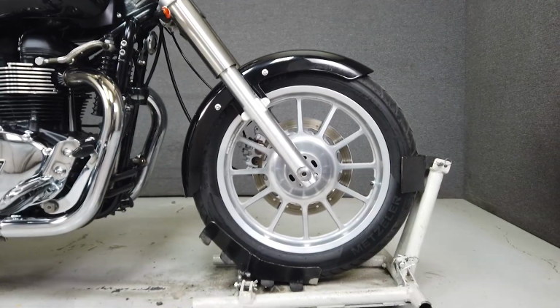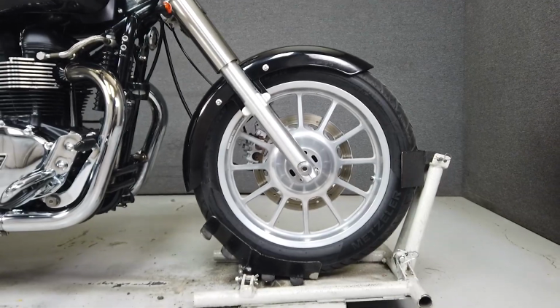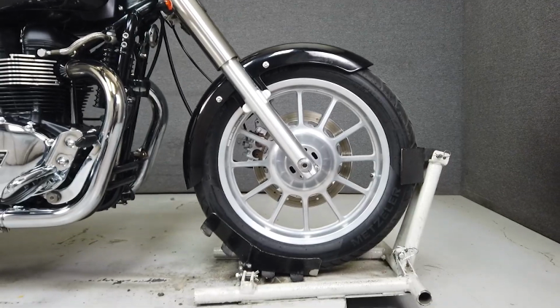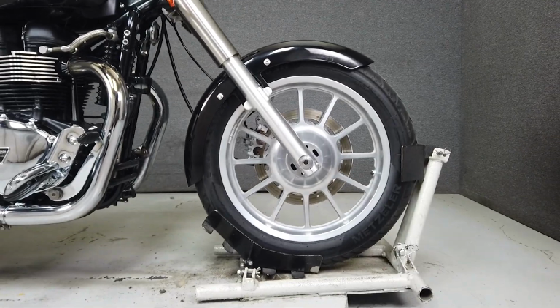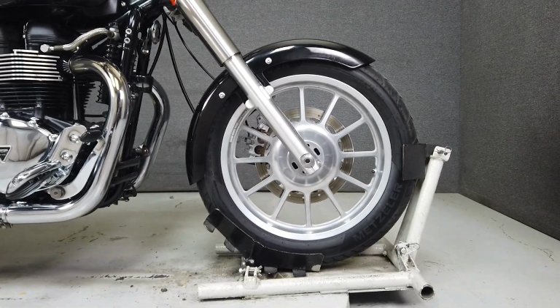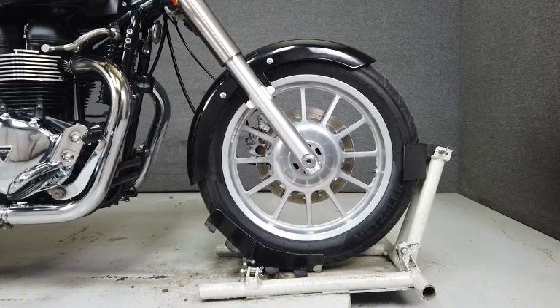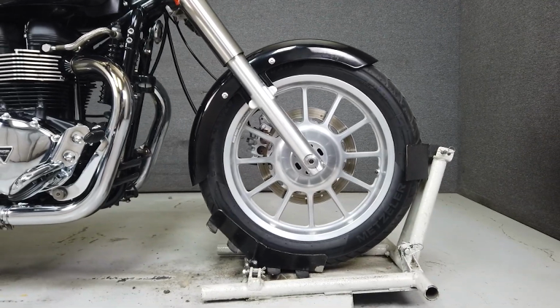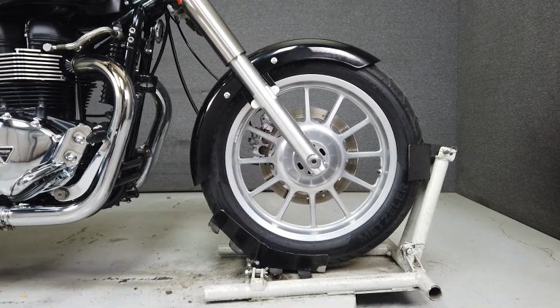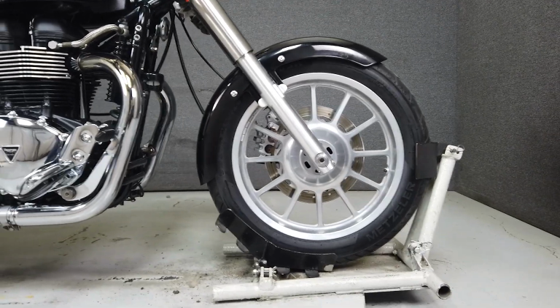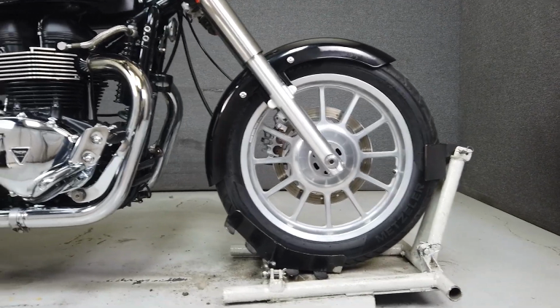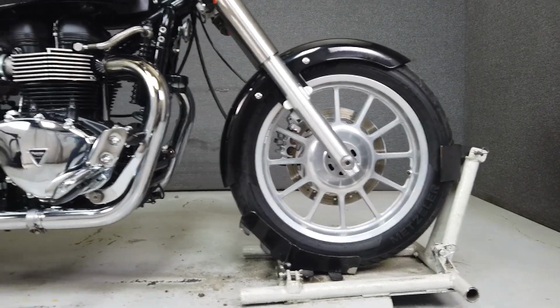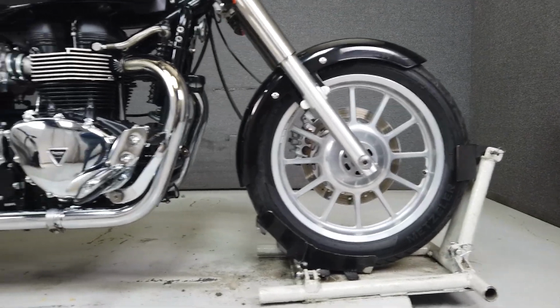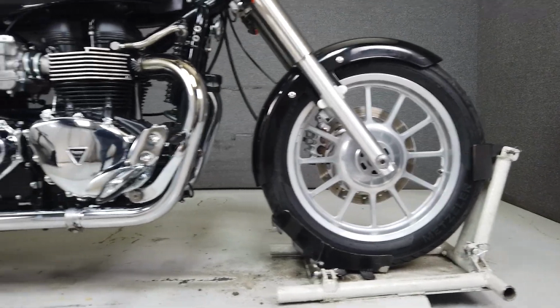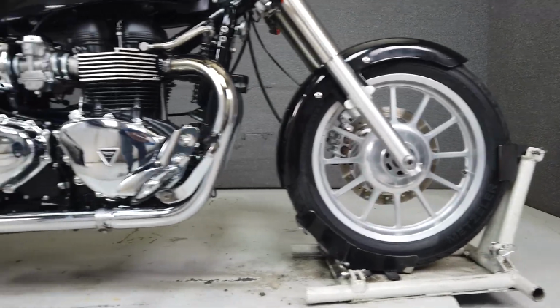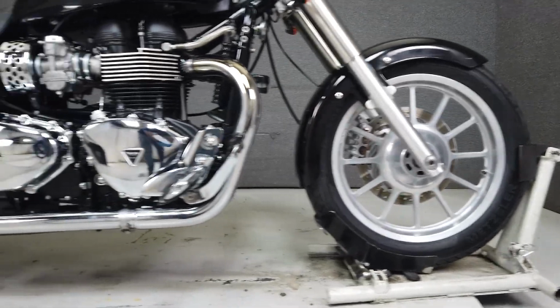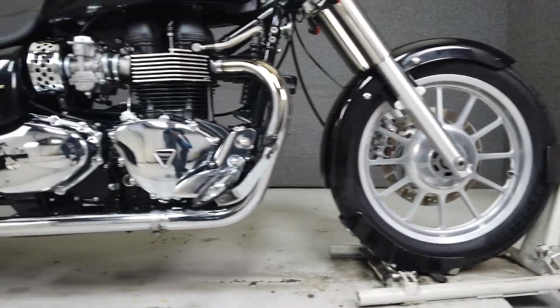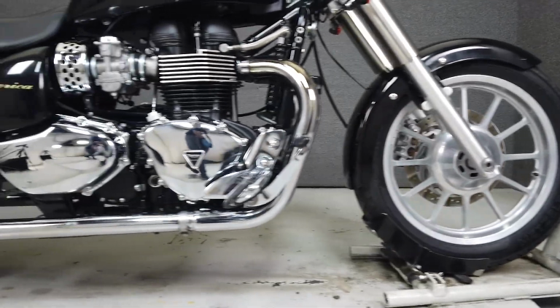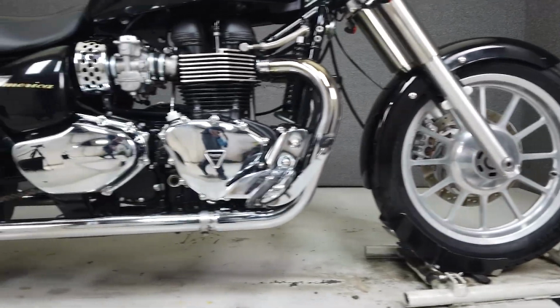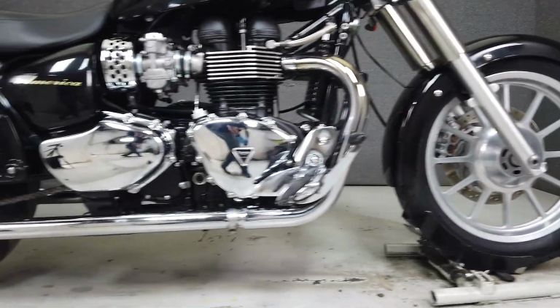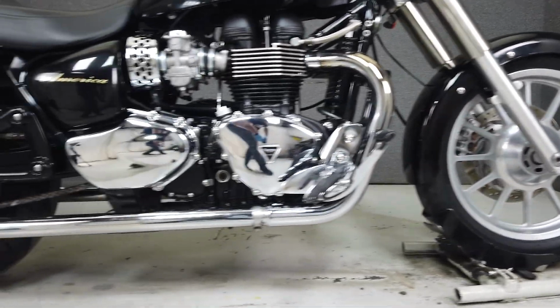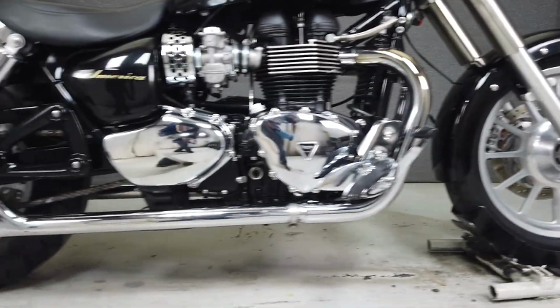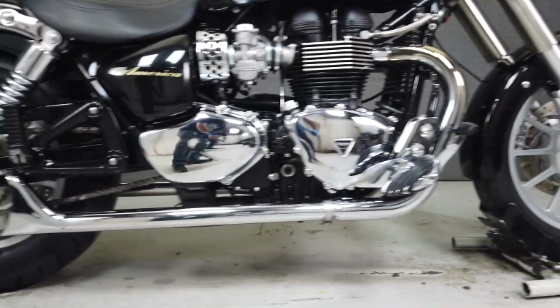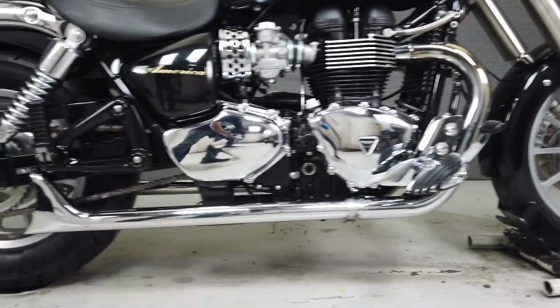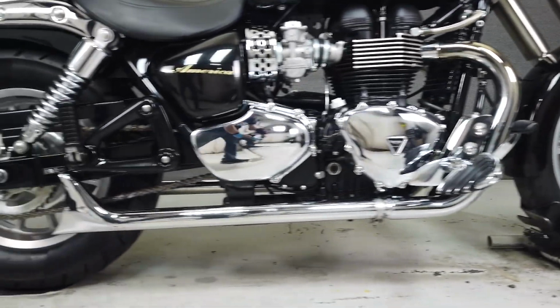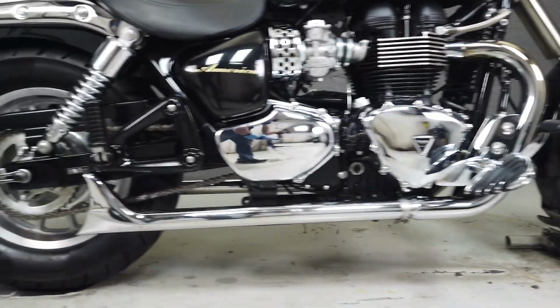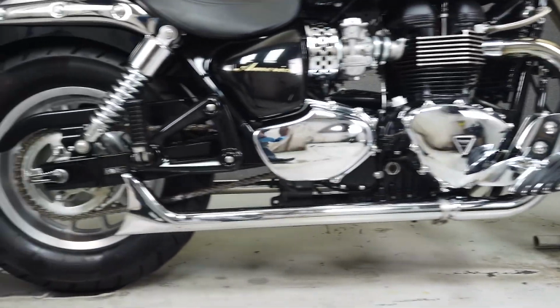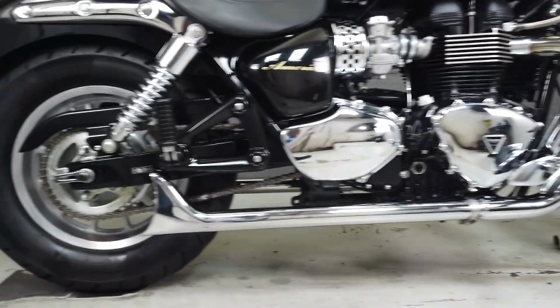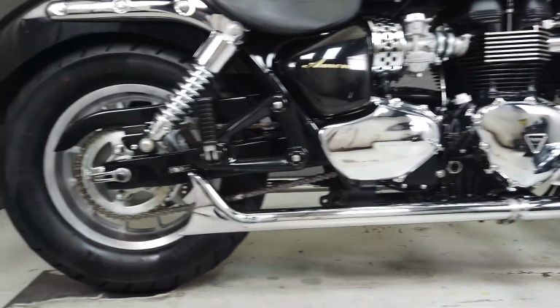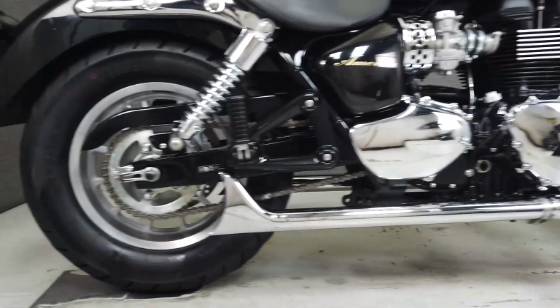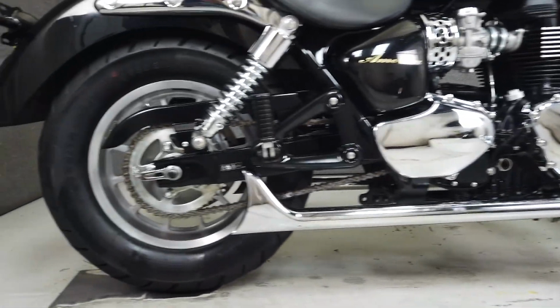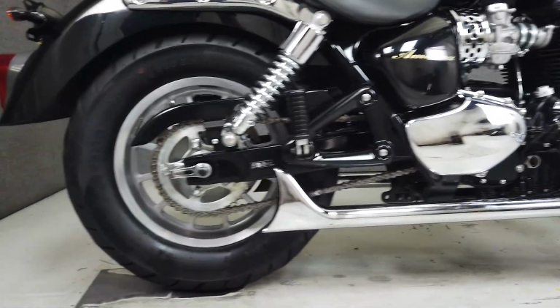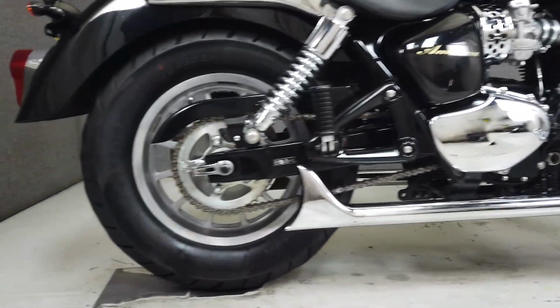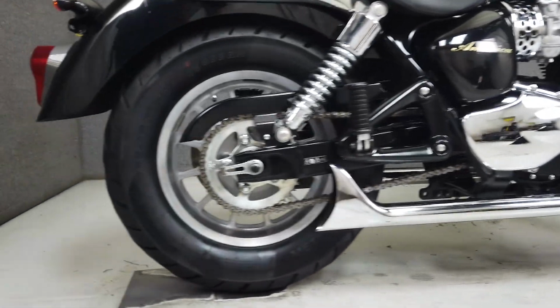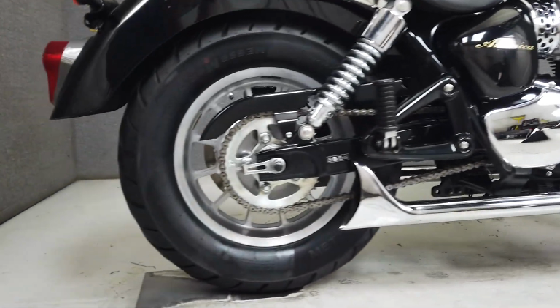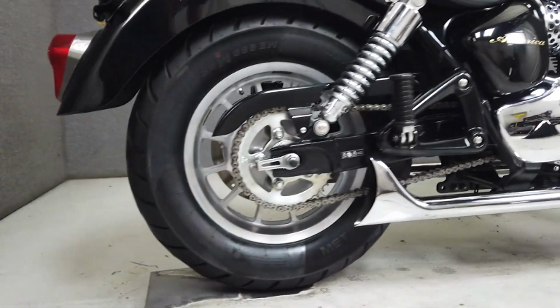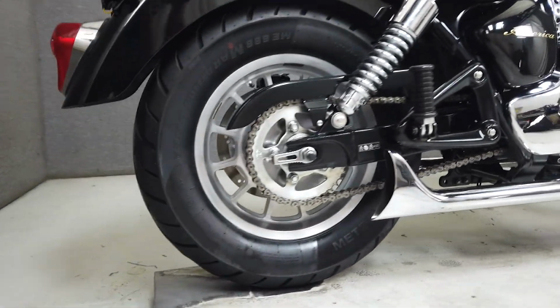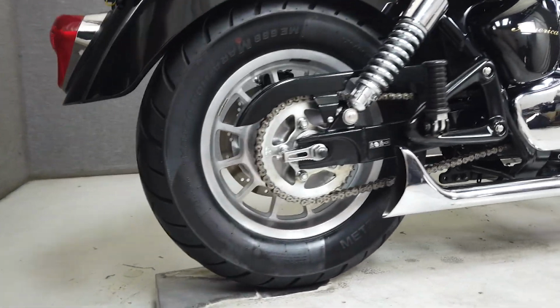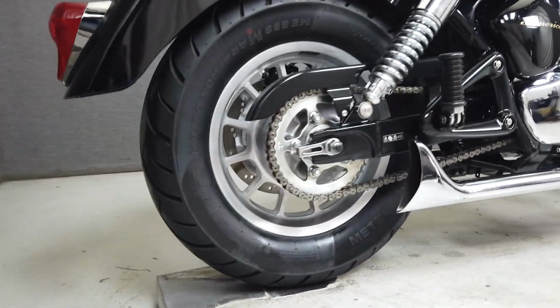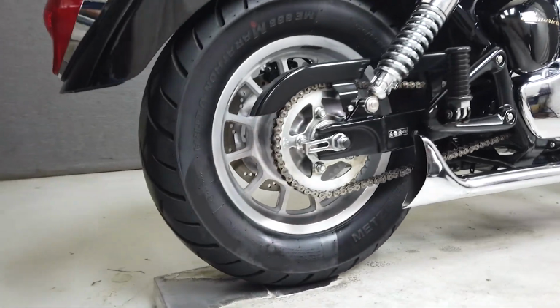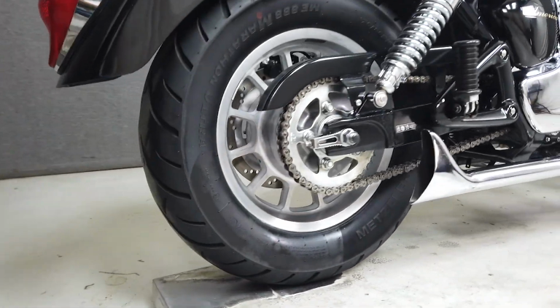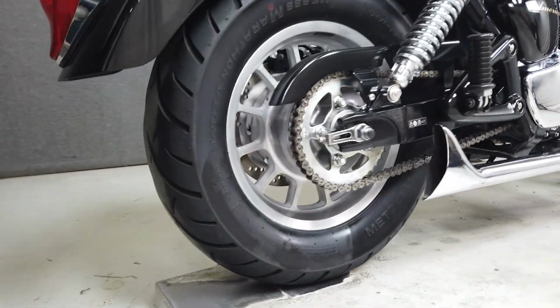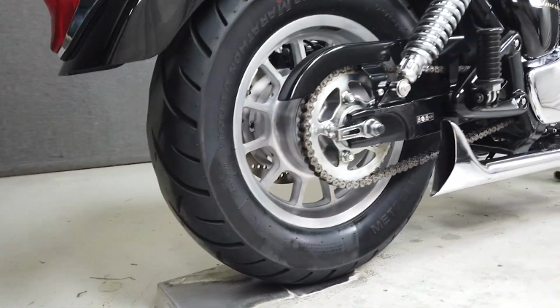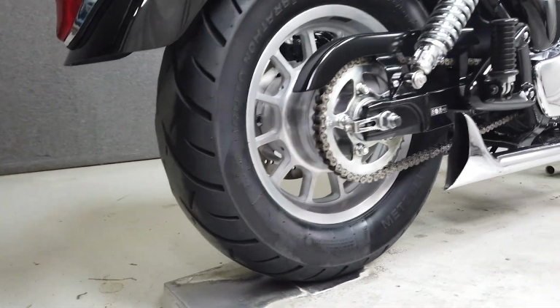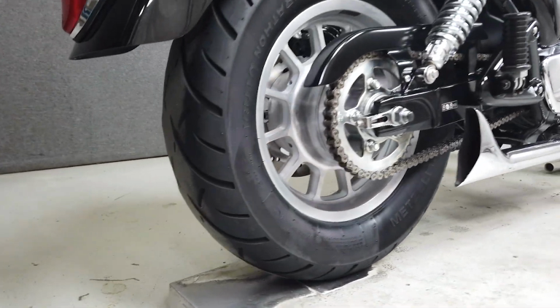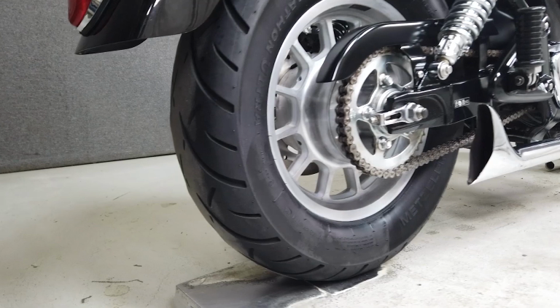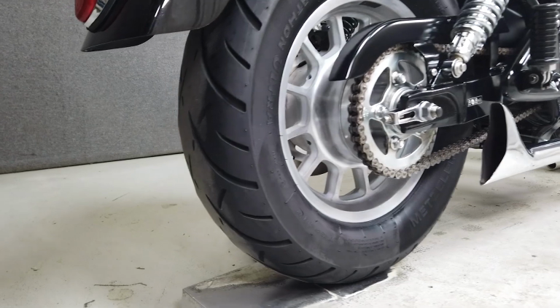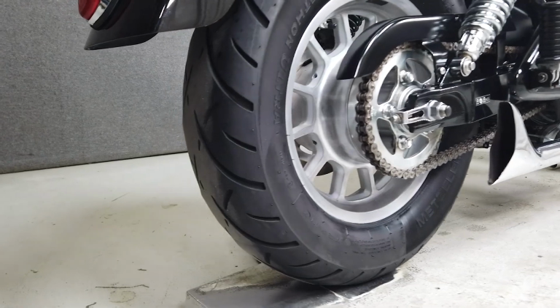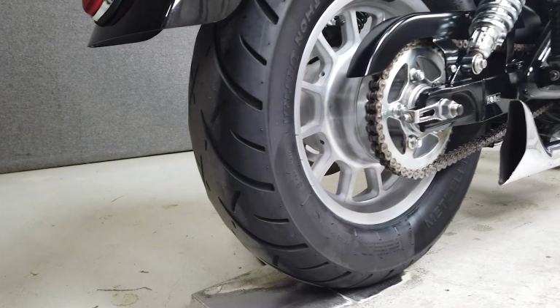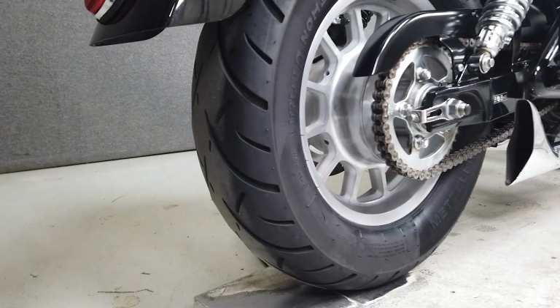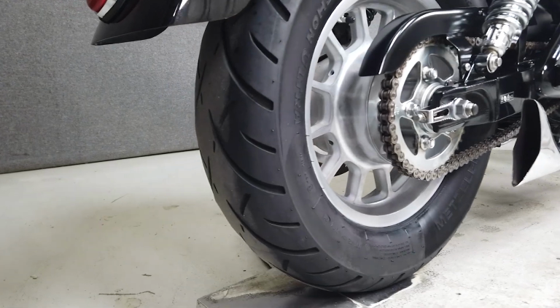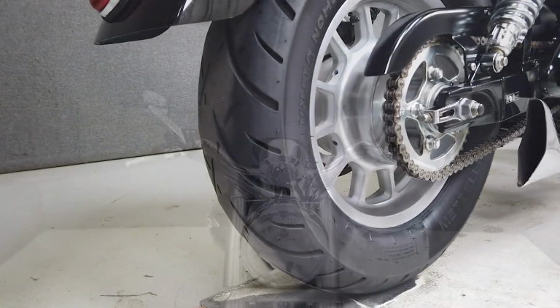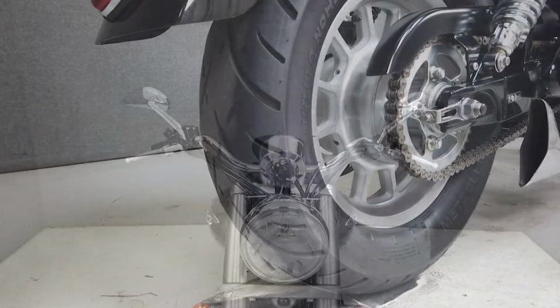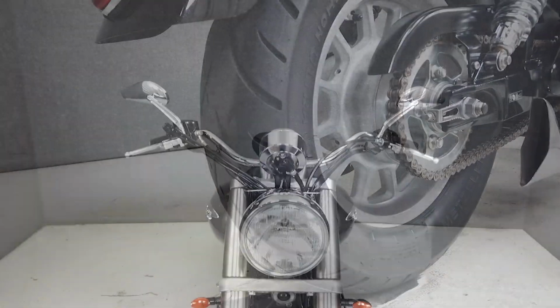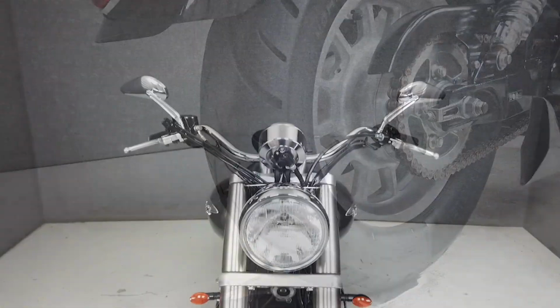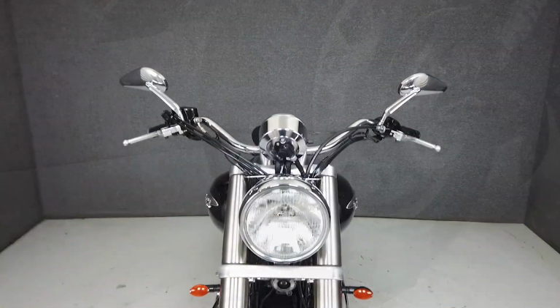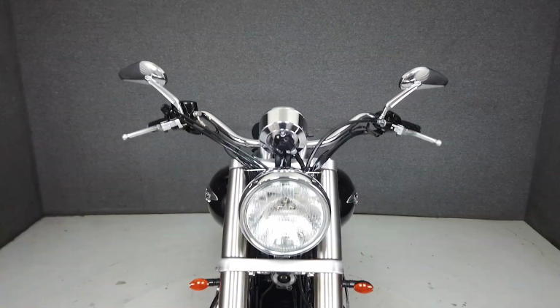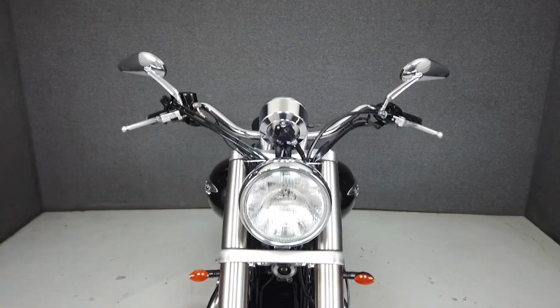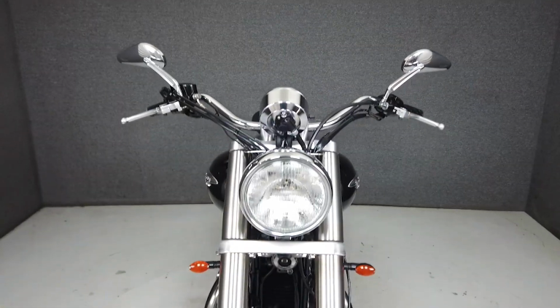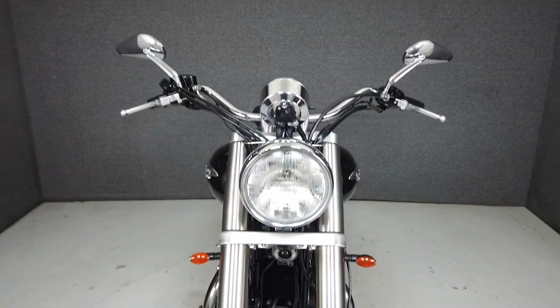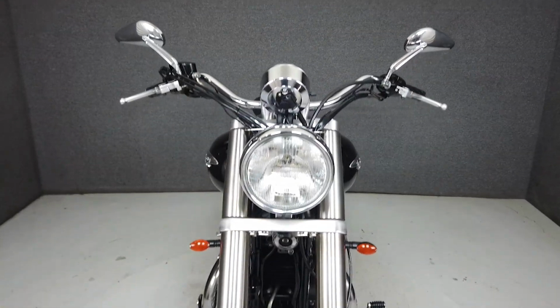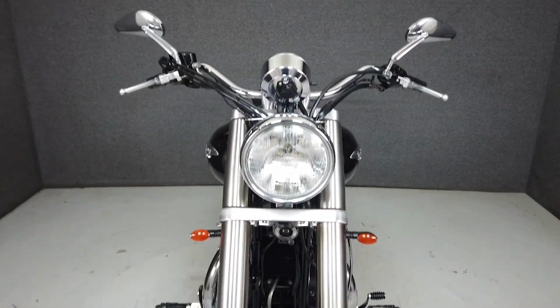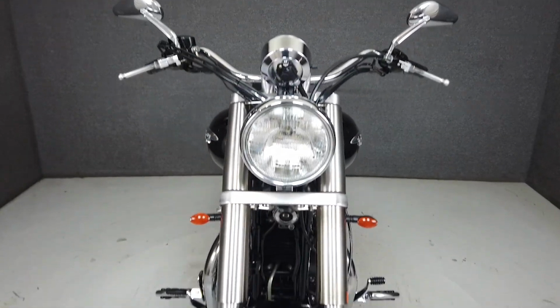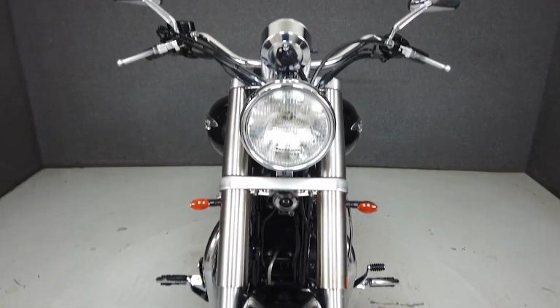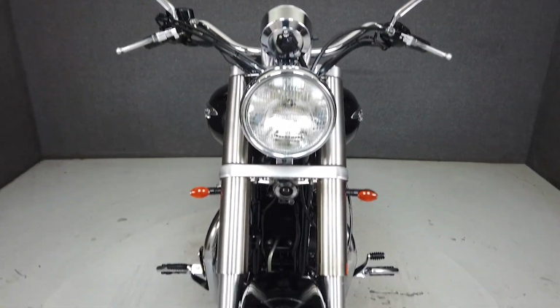With the look of a classic cruiser but built for modern performance, the America is an exciting yet dependable ride that holds its own on long and short rides.